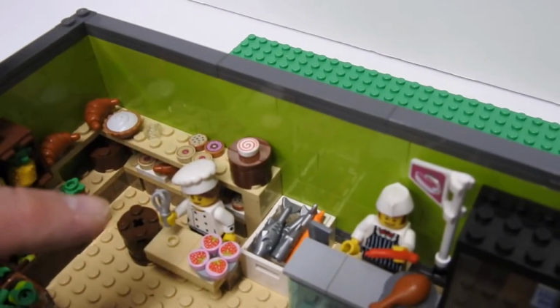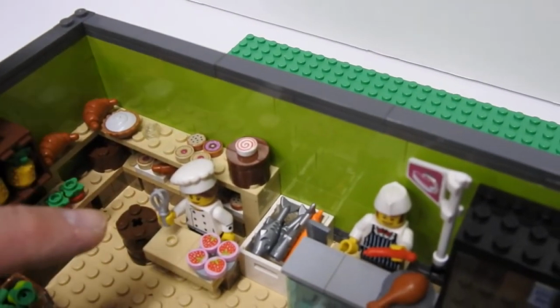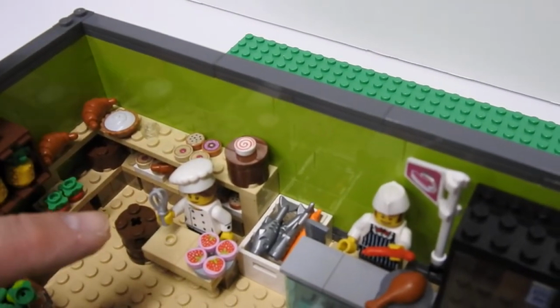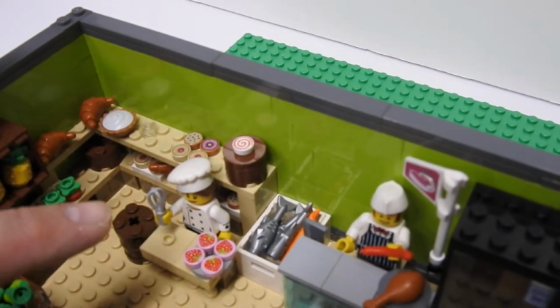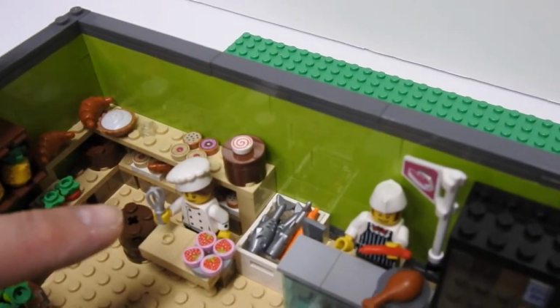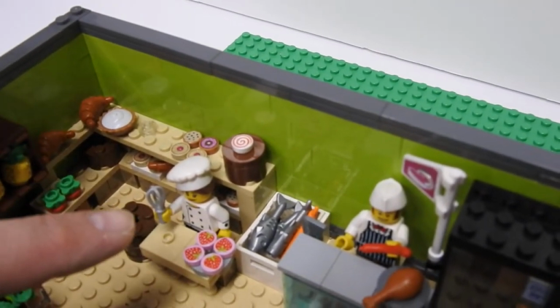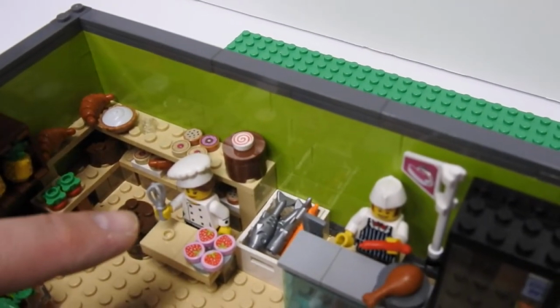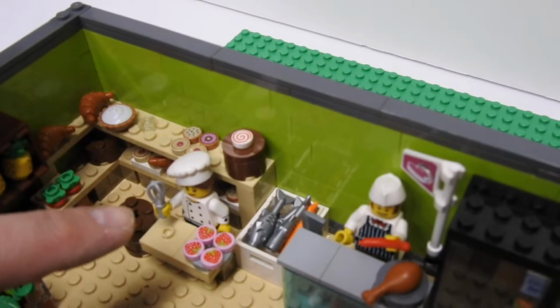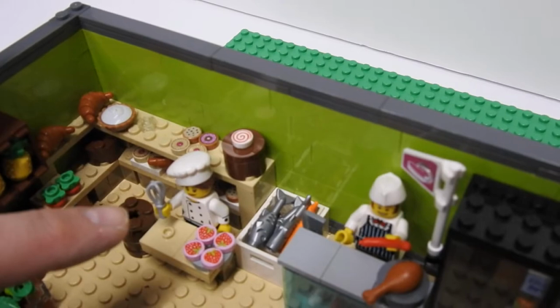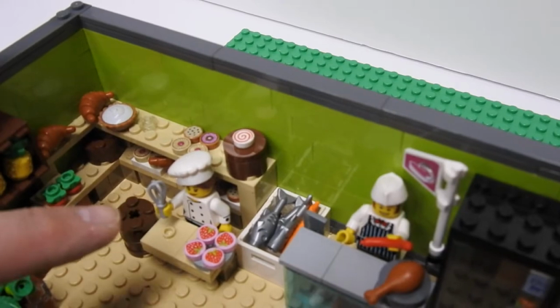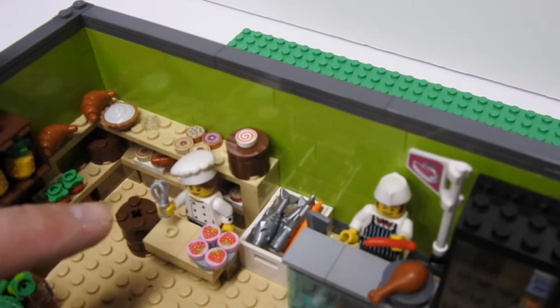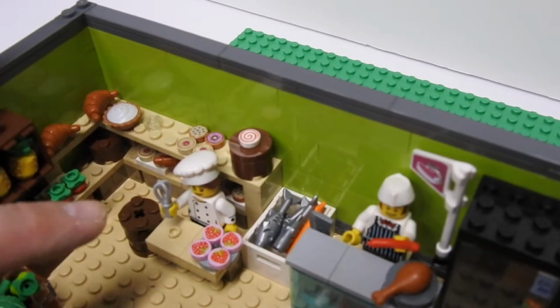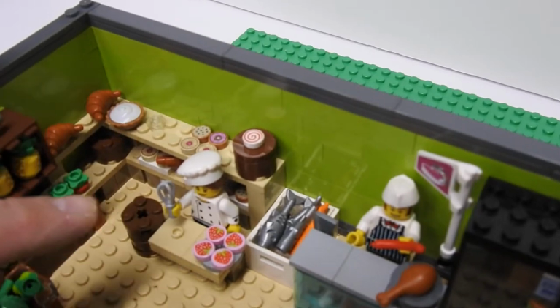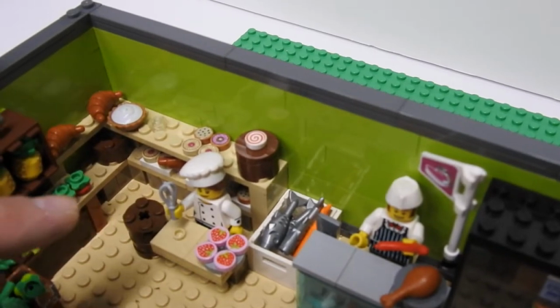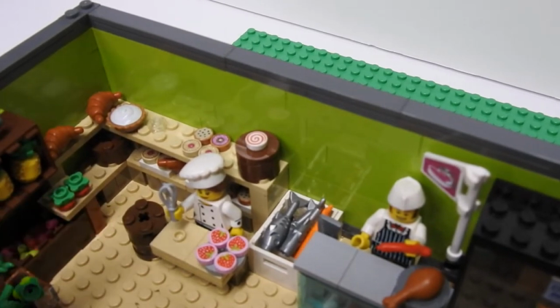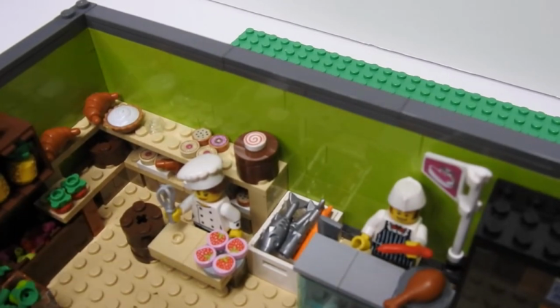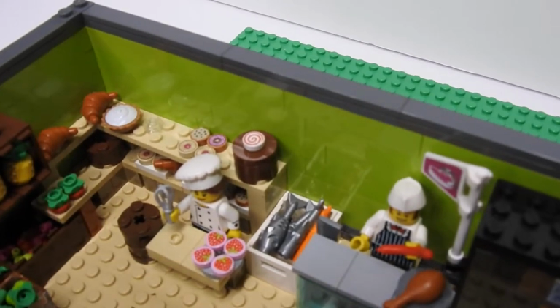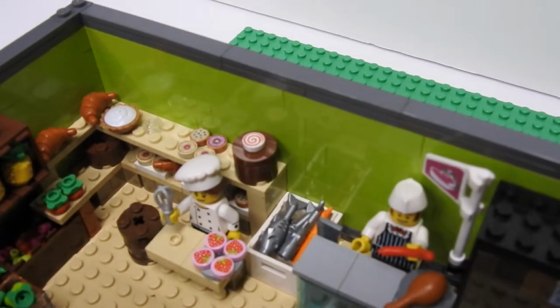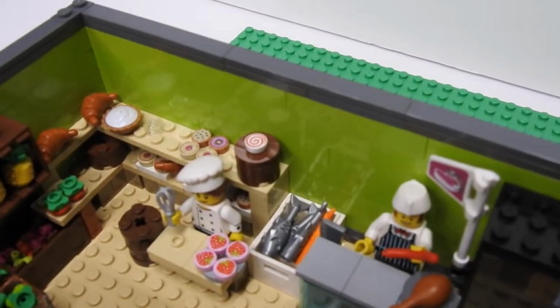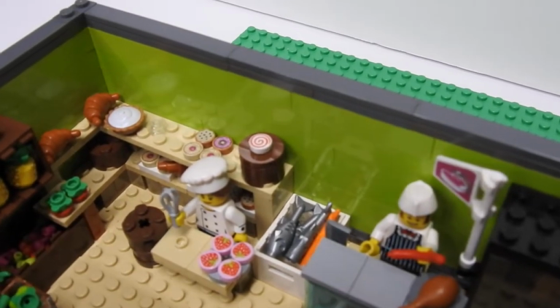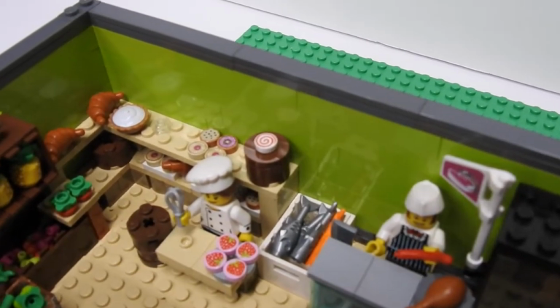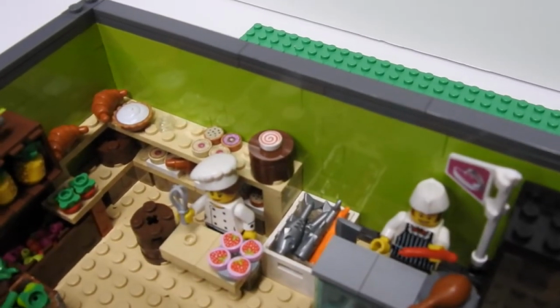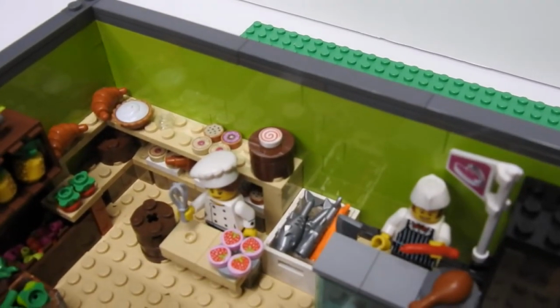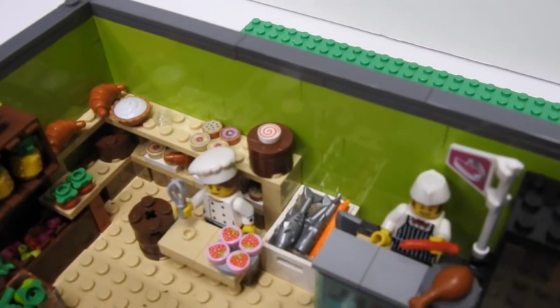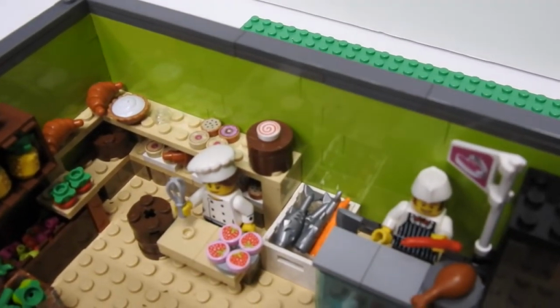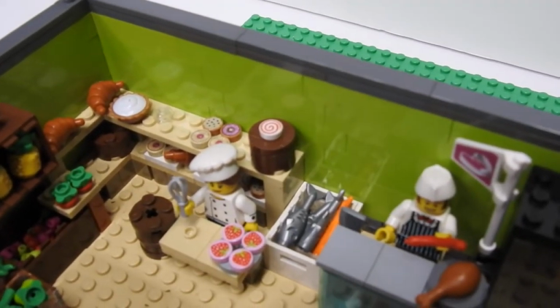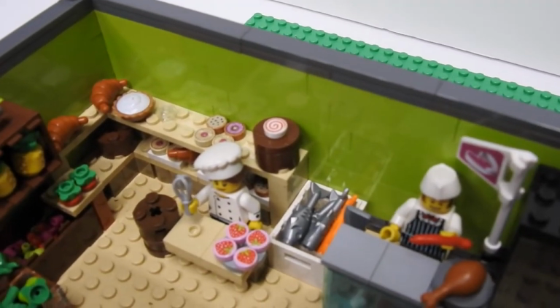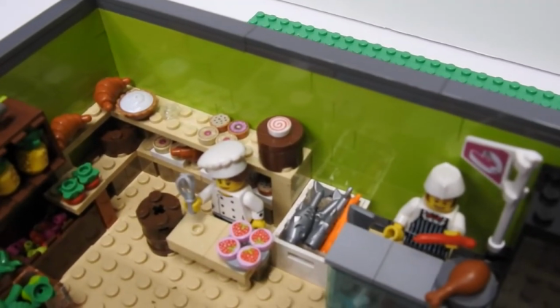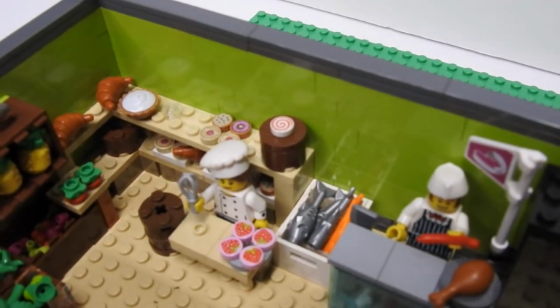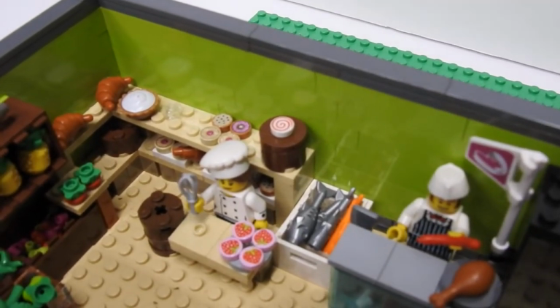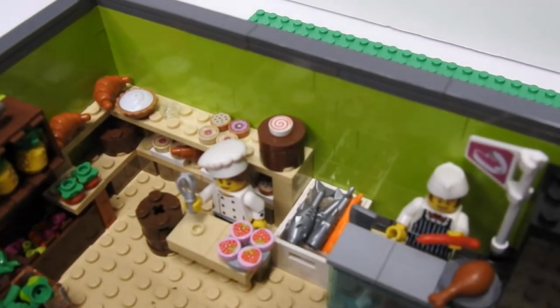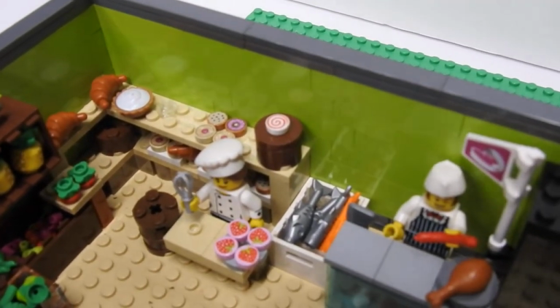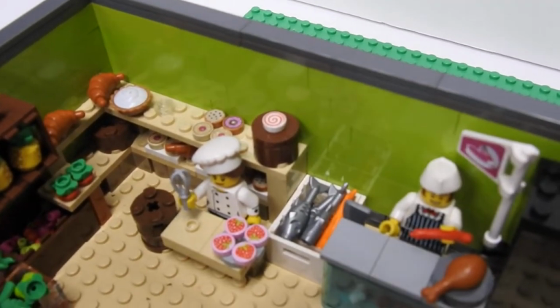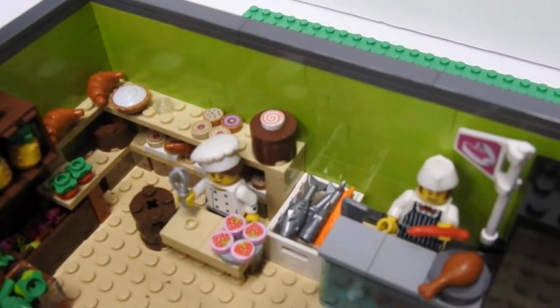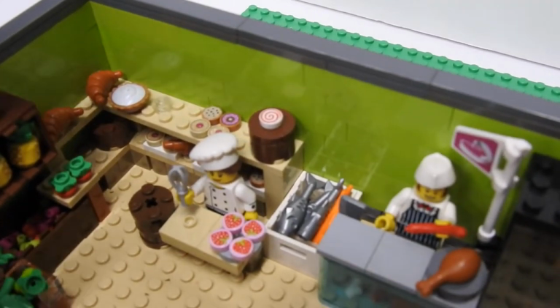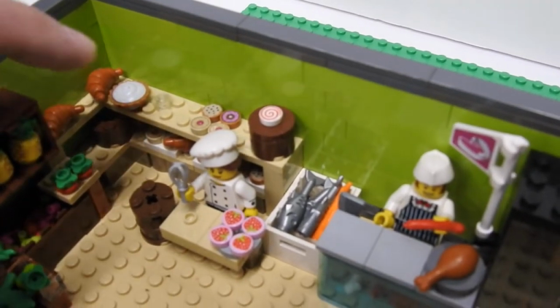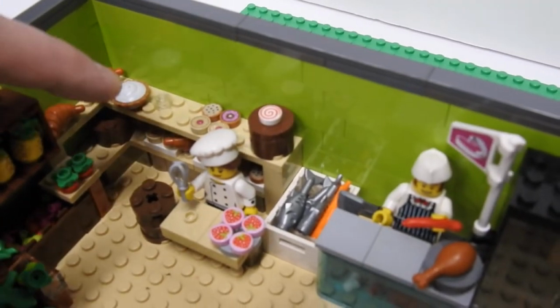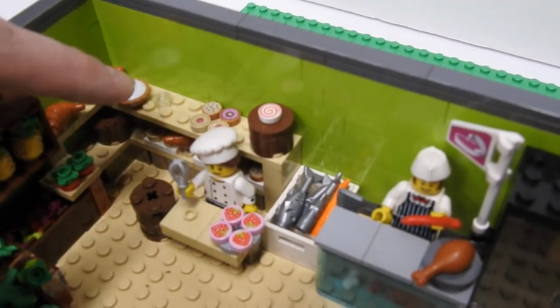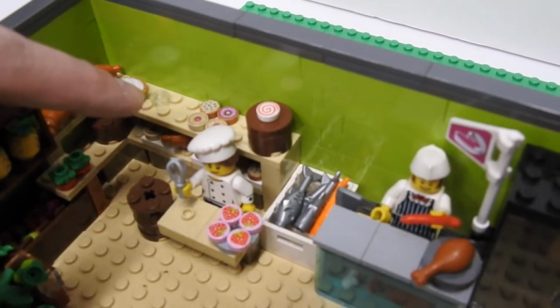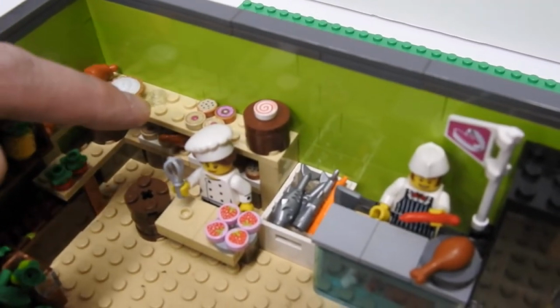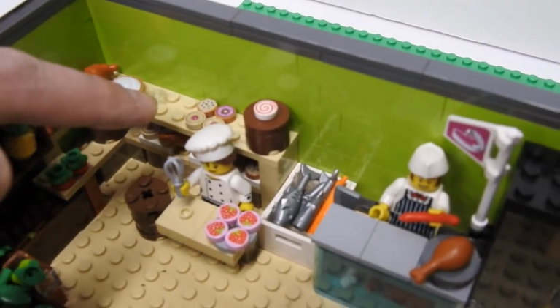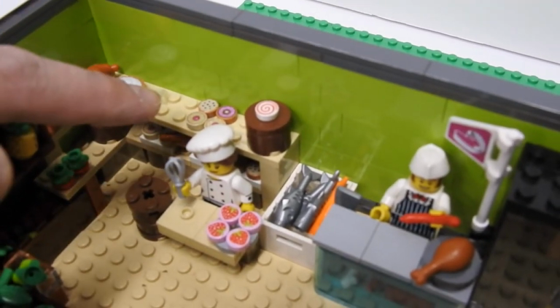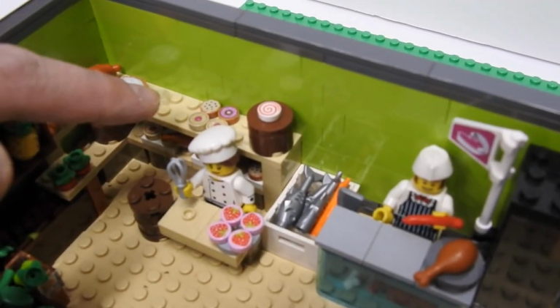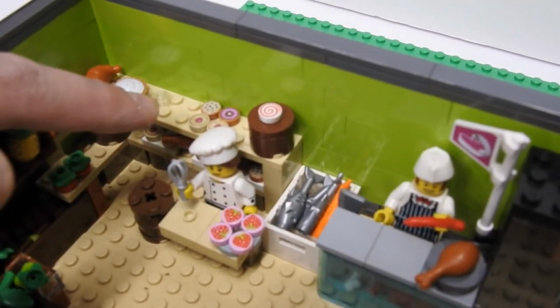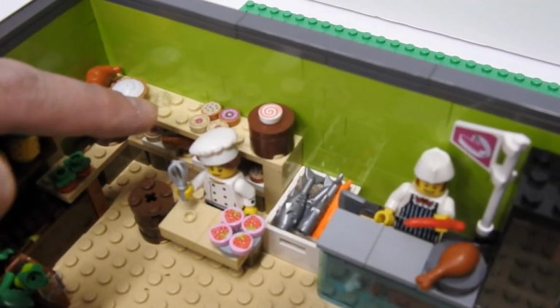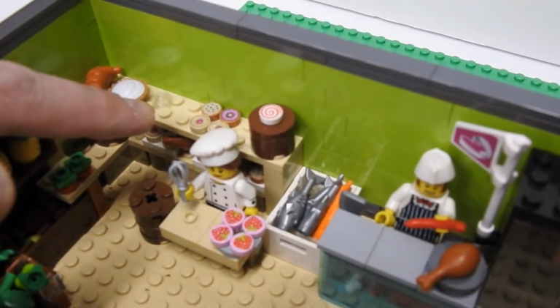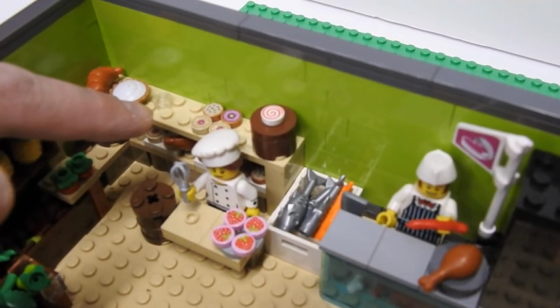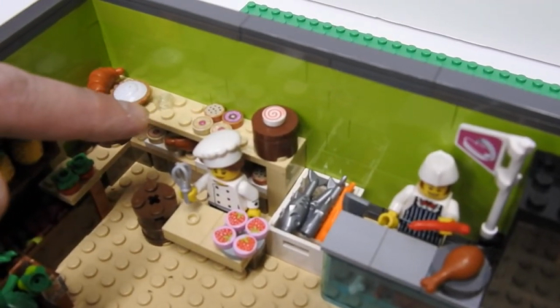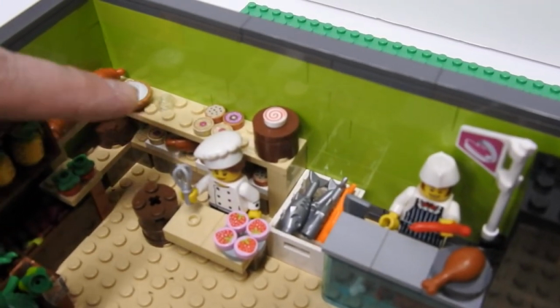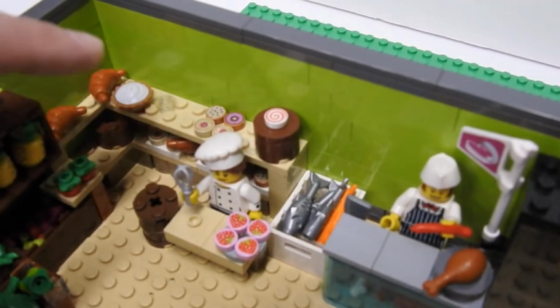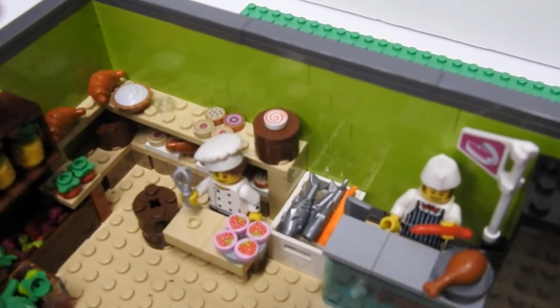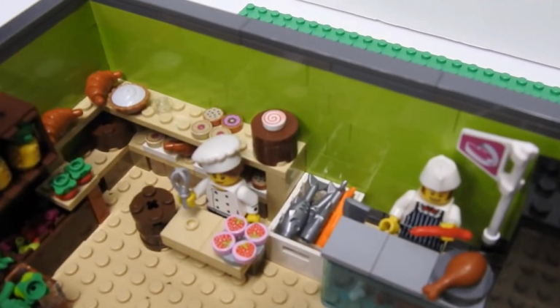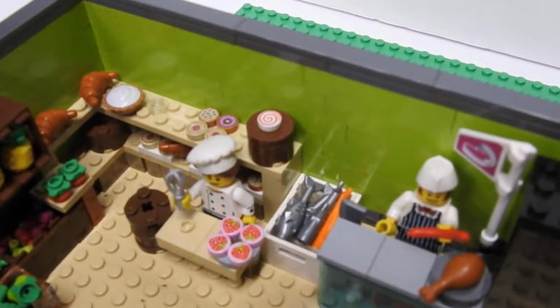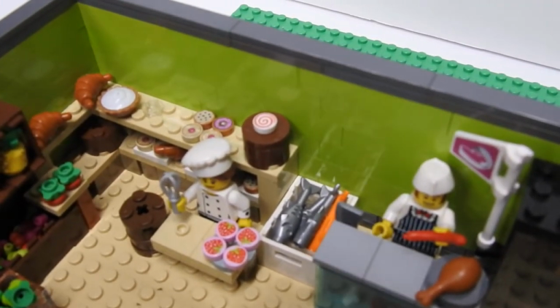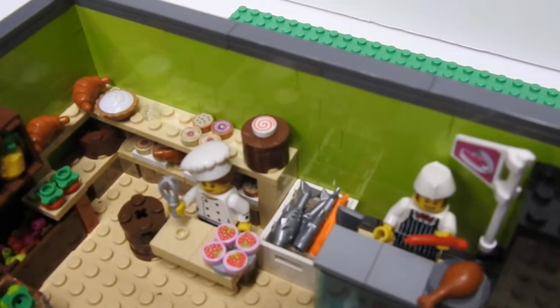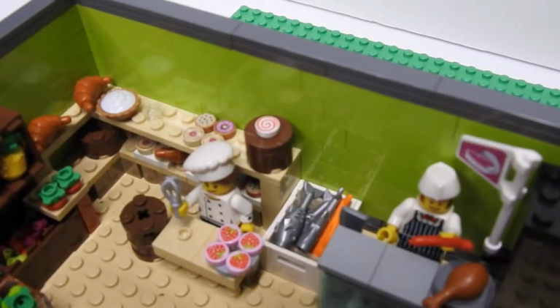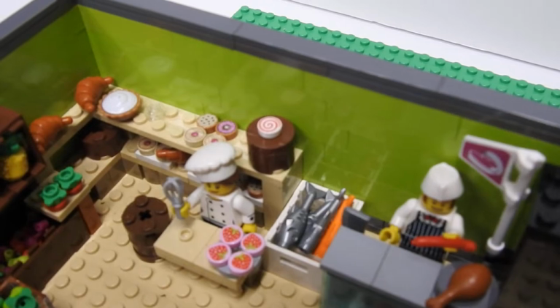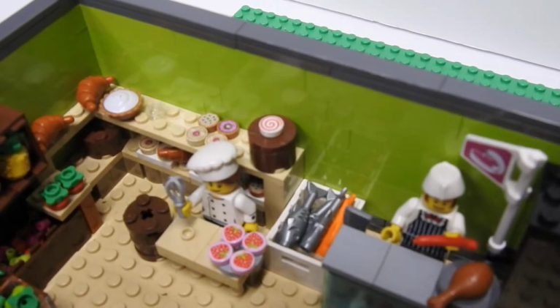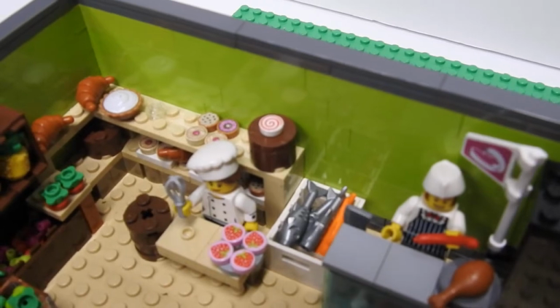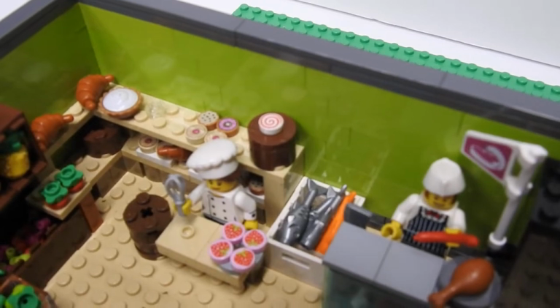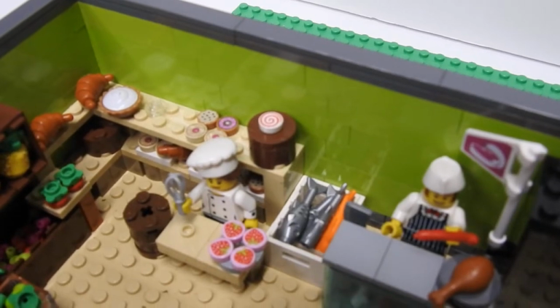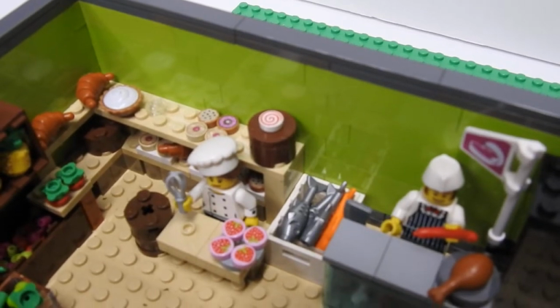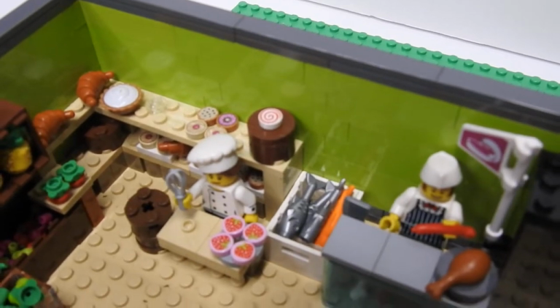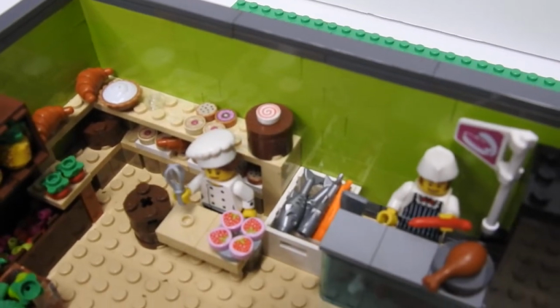Got the baker that runs the bakery. I'm missing a few pies that my kids moved somewhere, so I have to look for those.